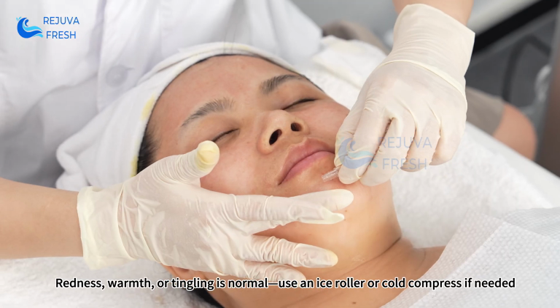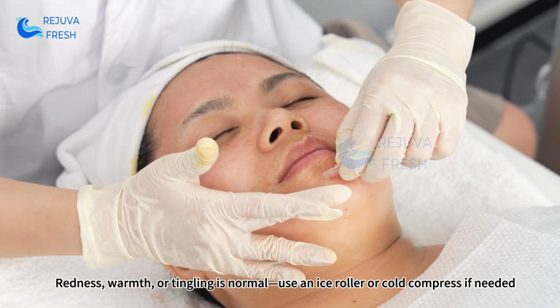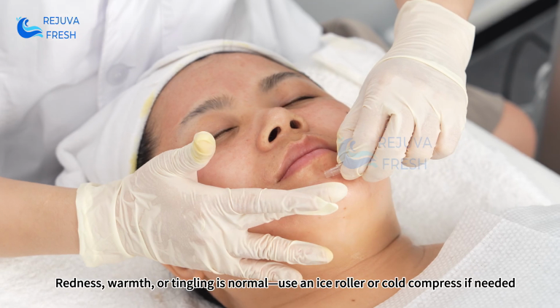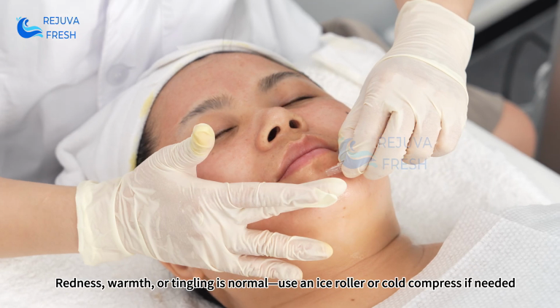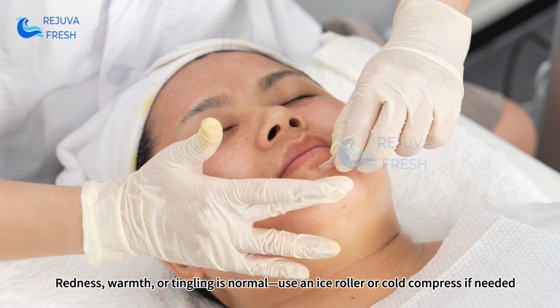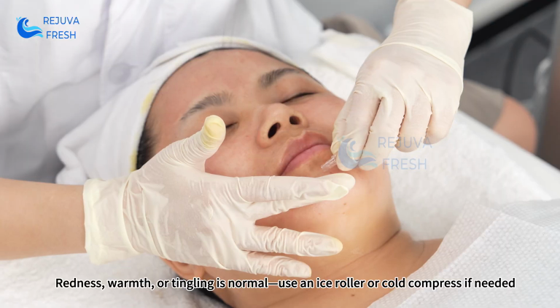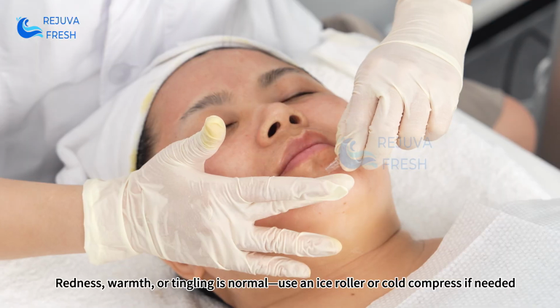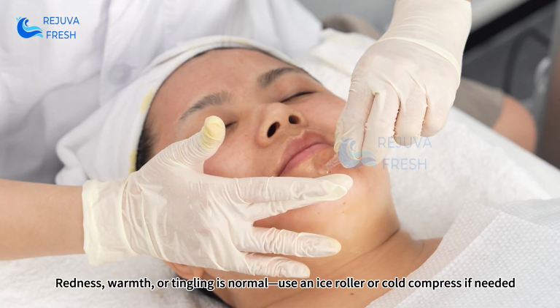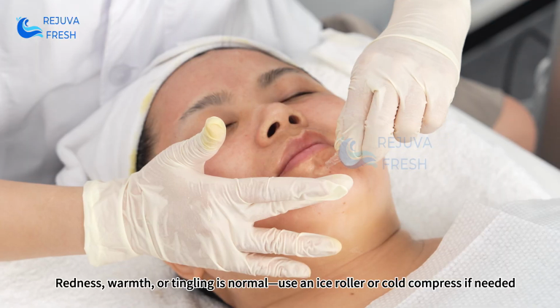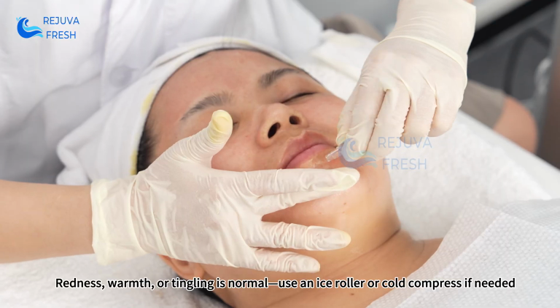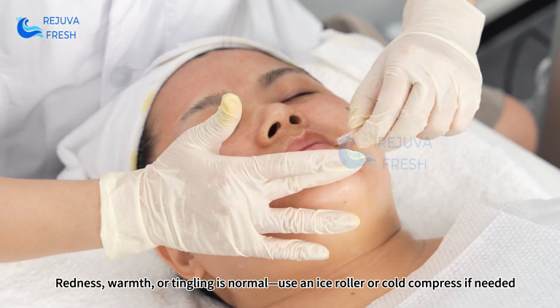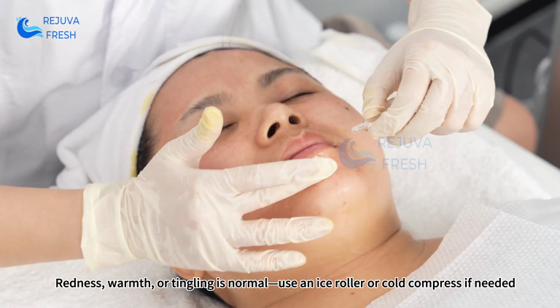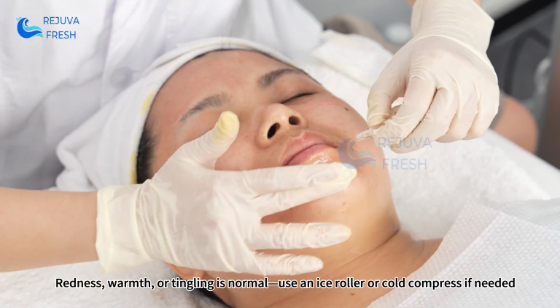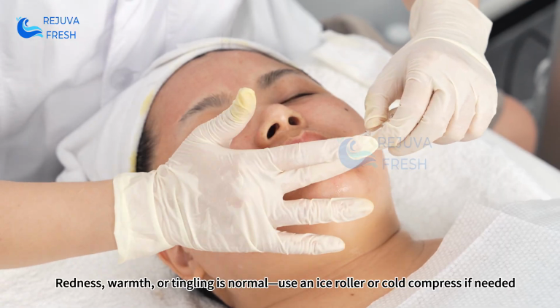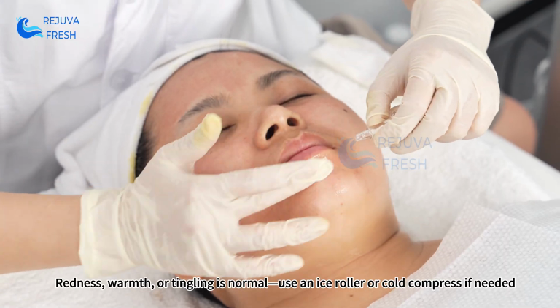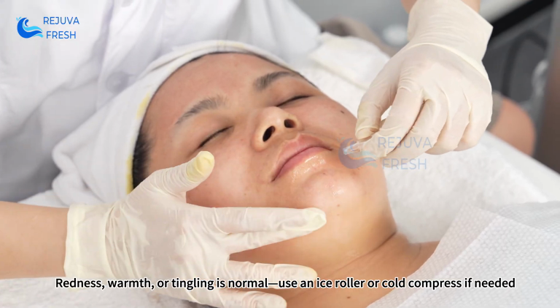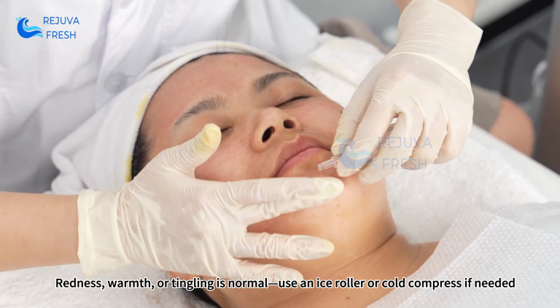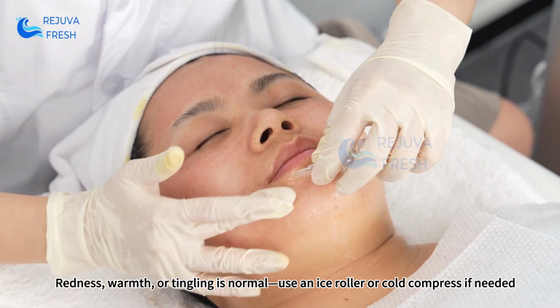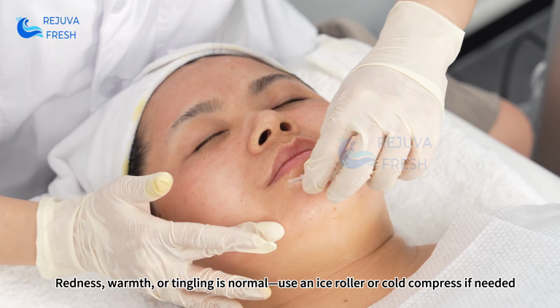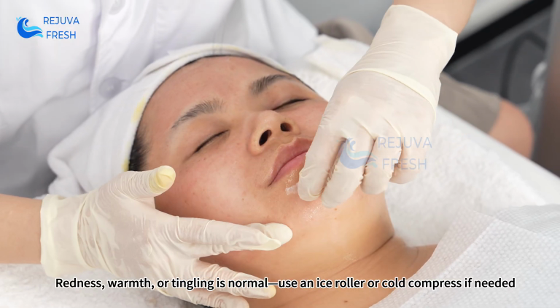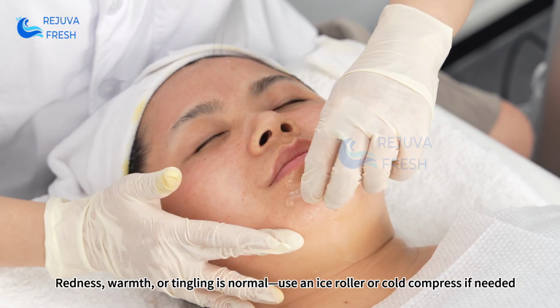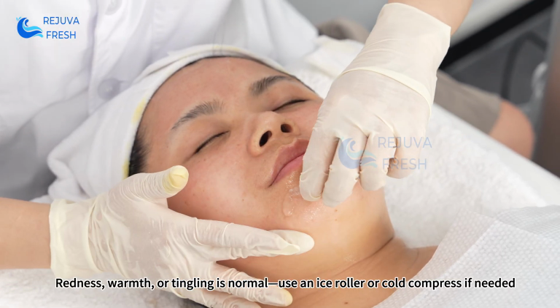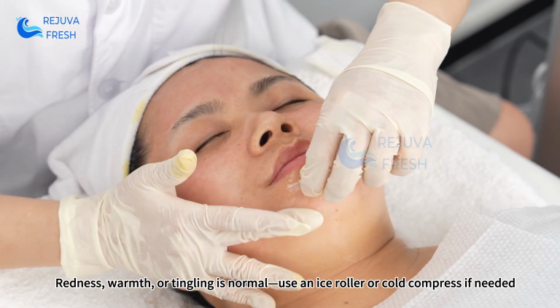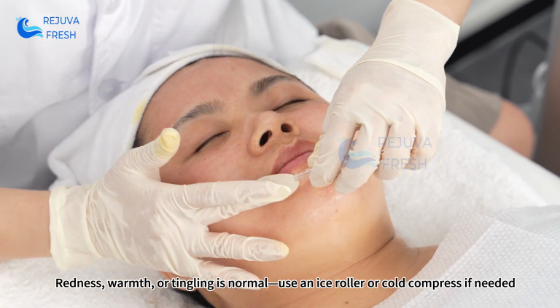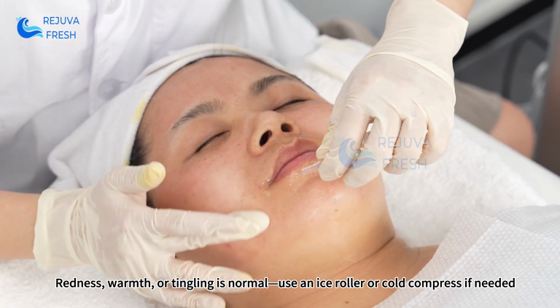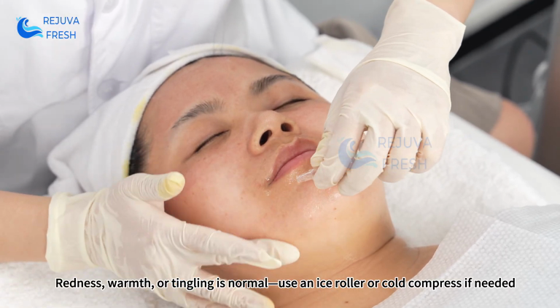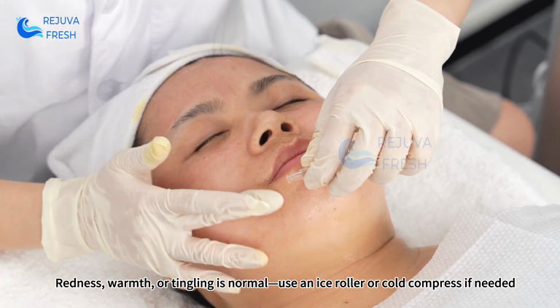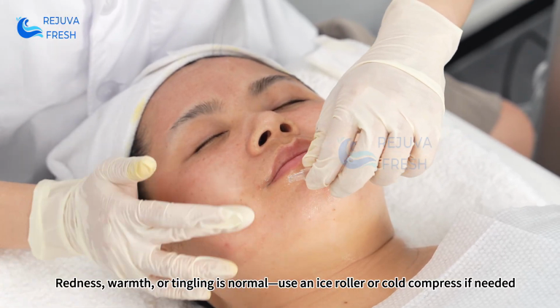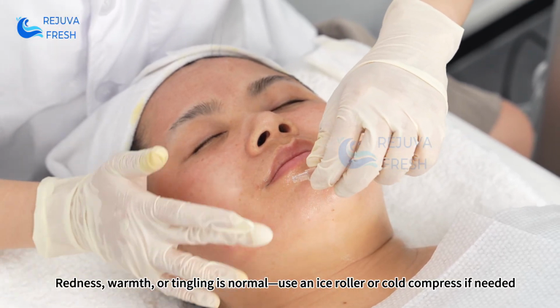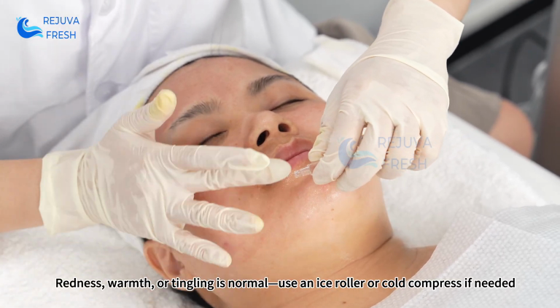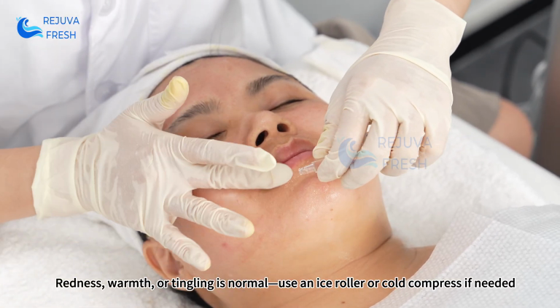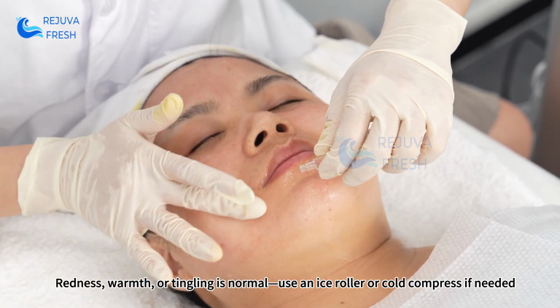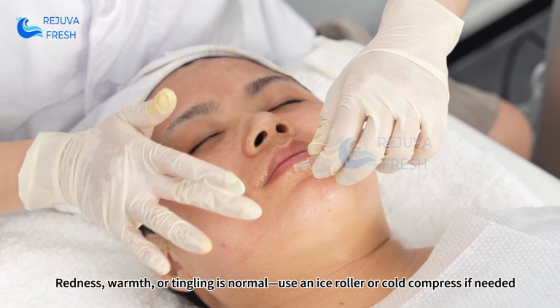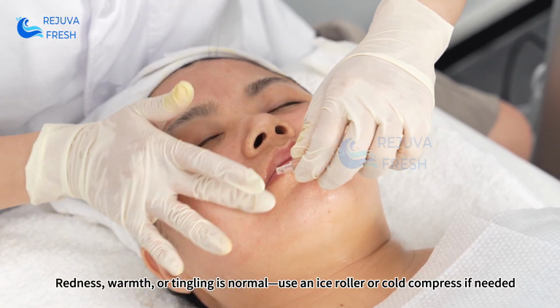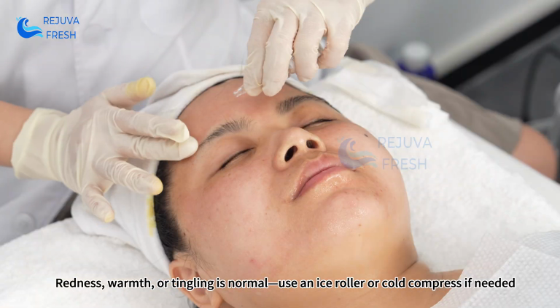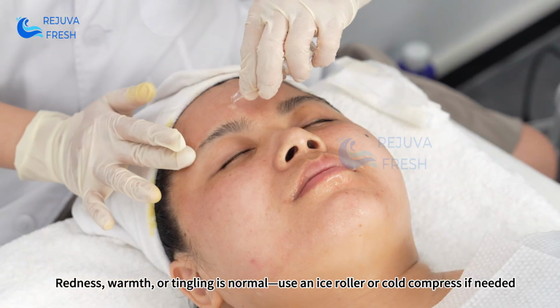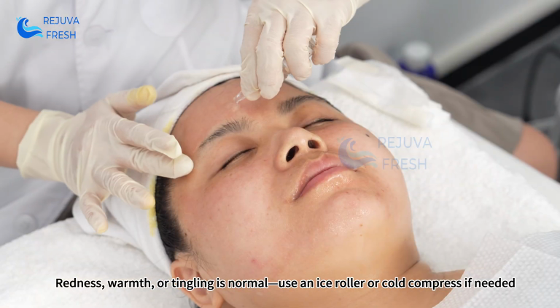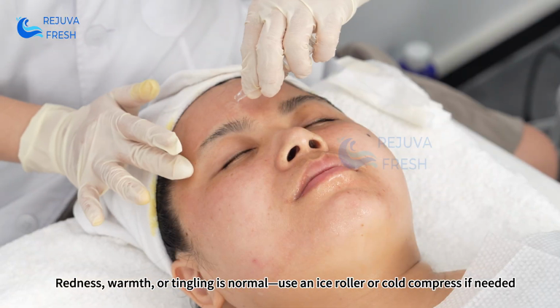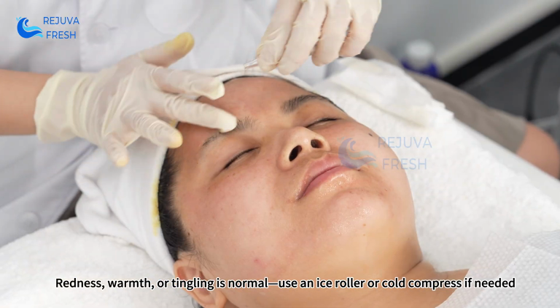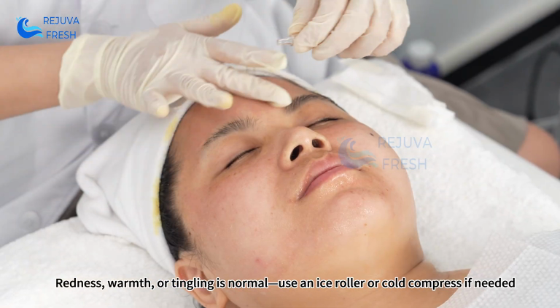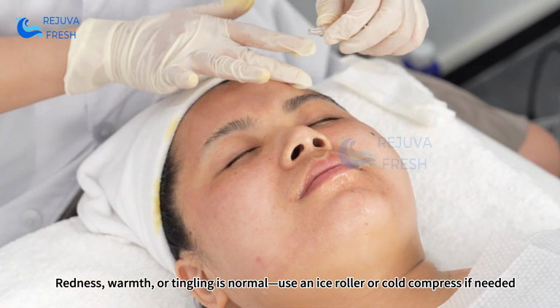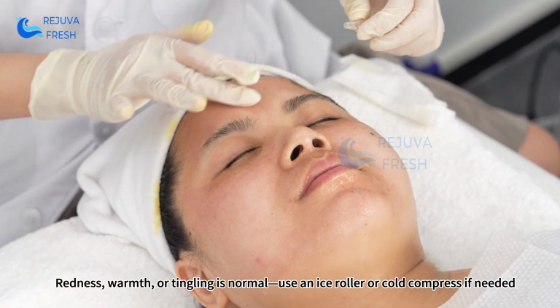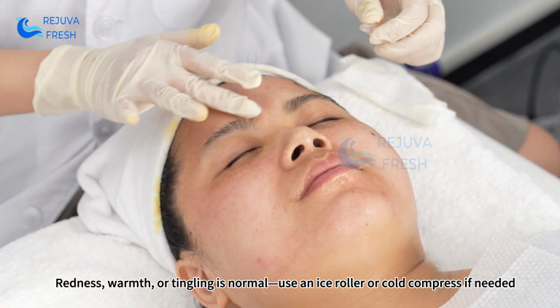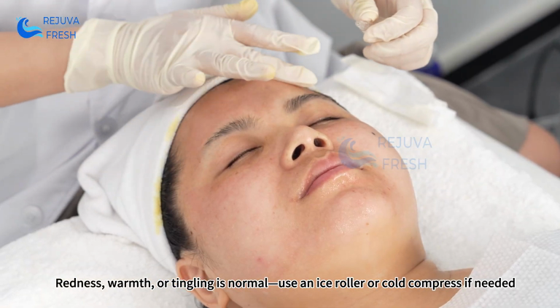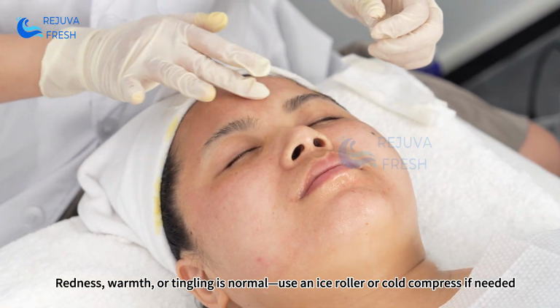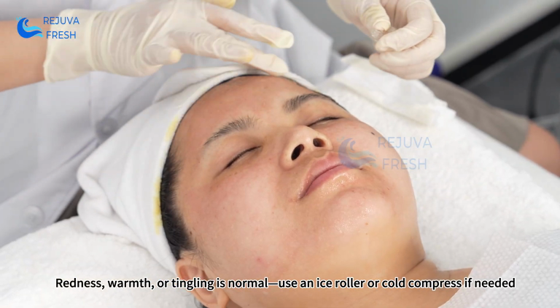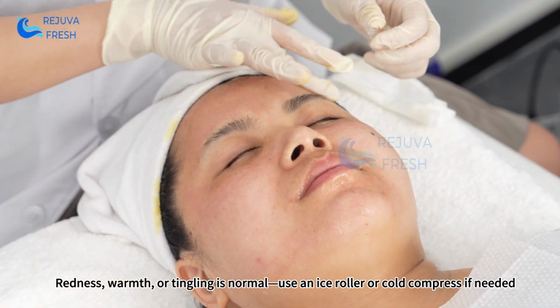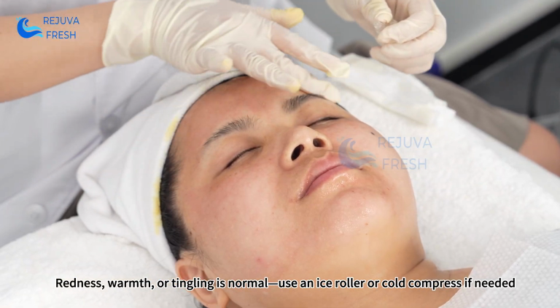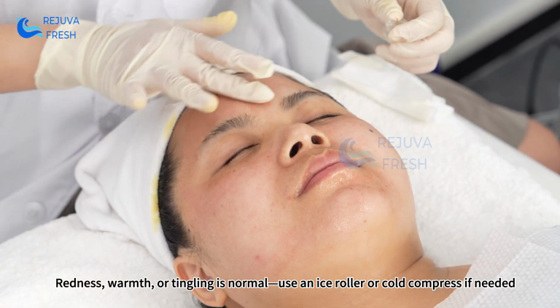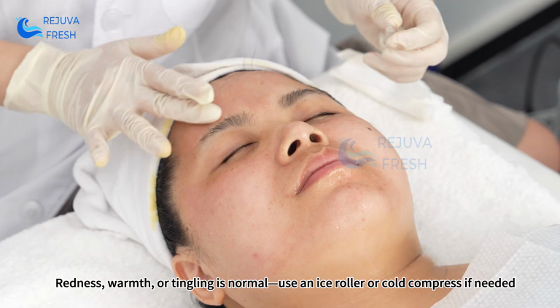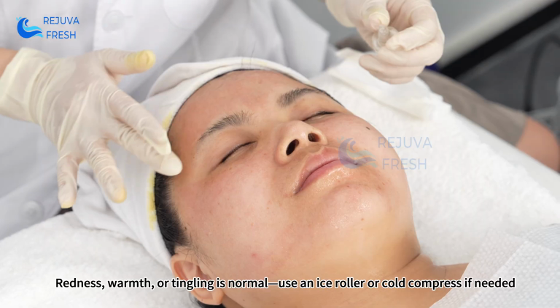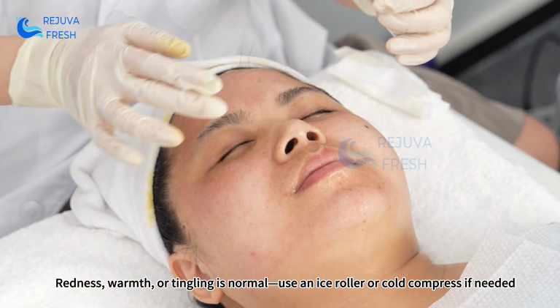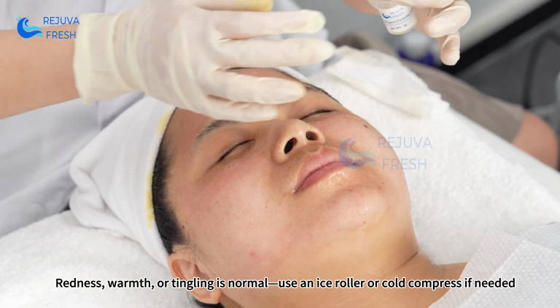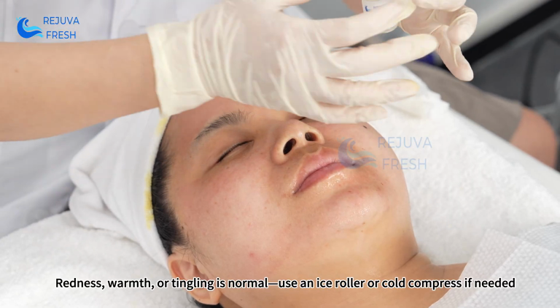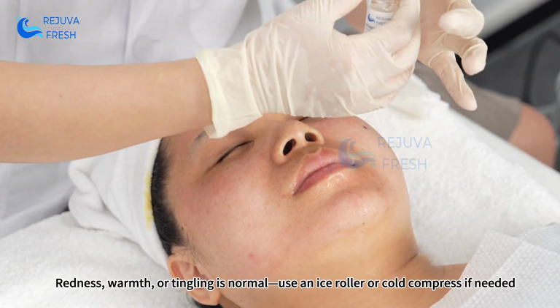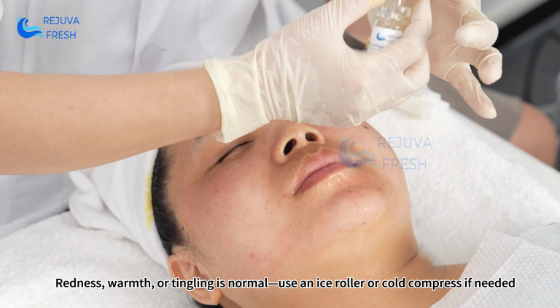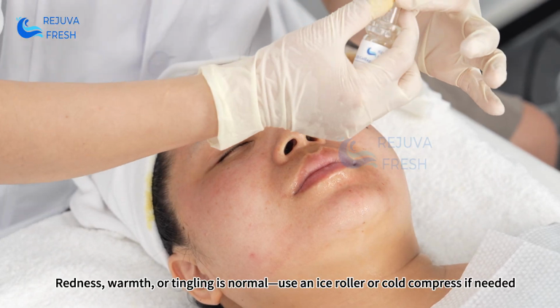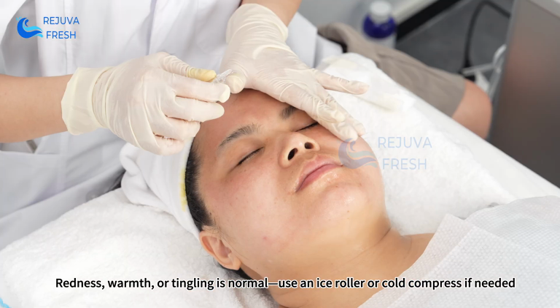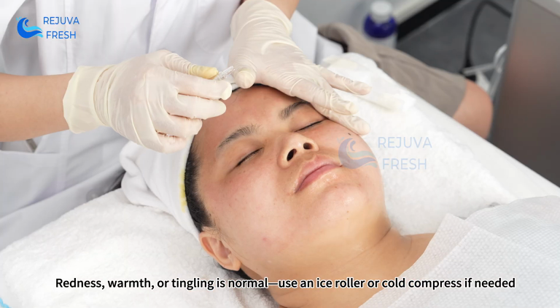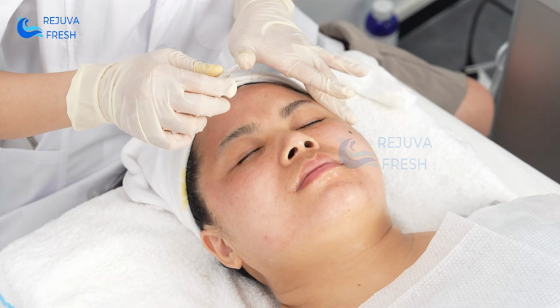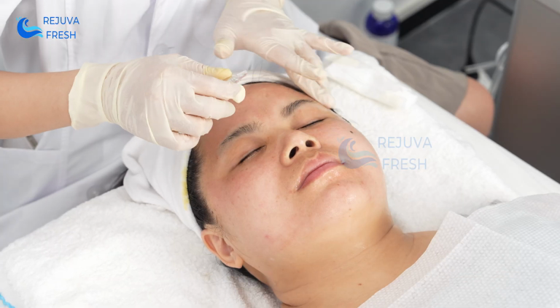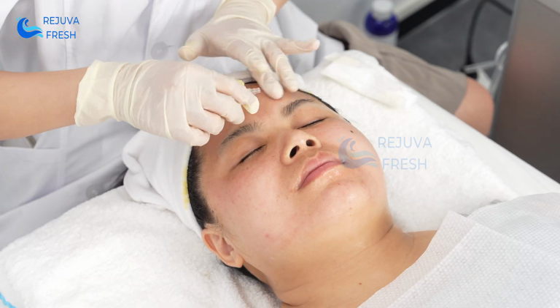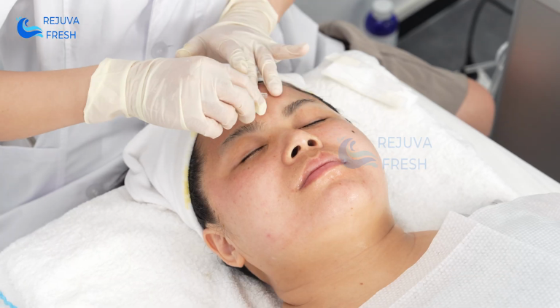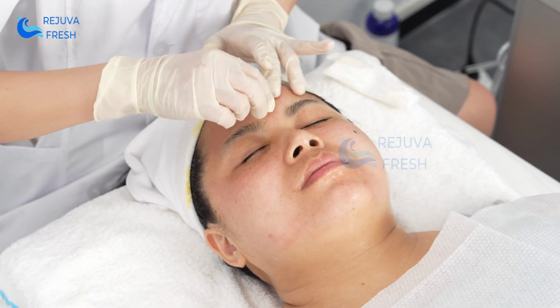Redness, warmth, or tingling after treatment is normal. Use an ice roller or cold compress if needed.